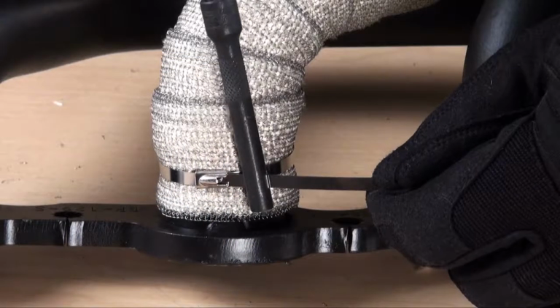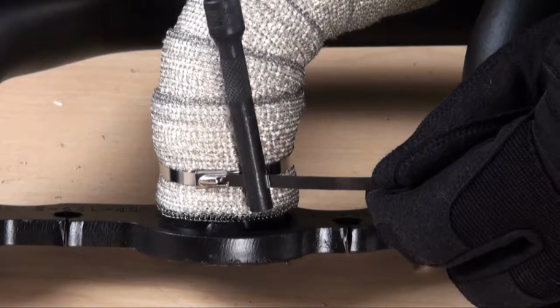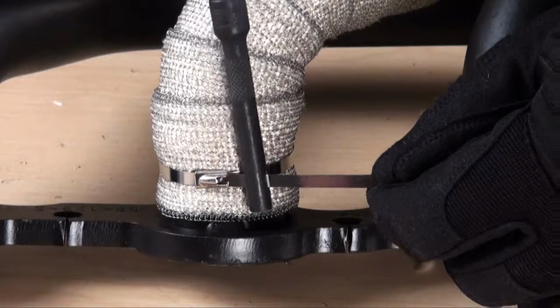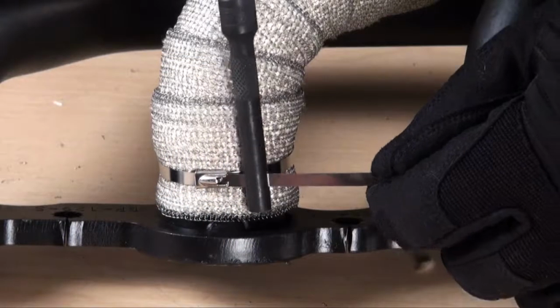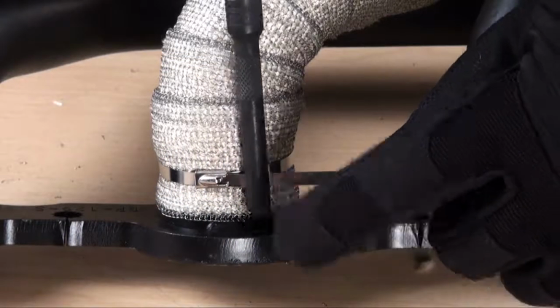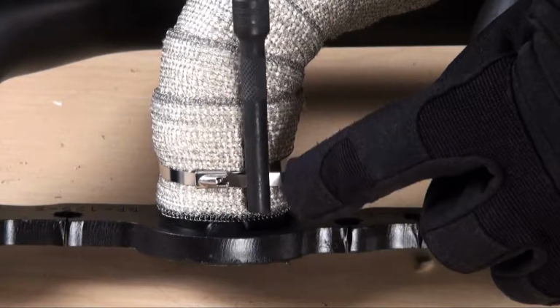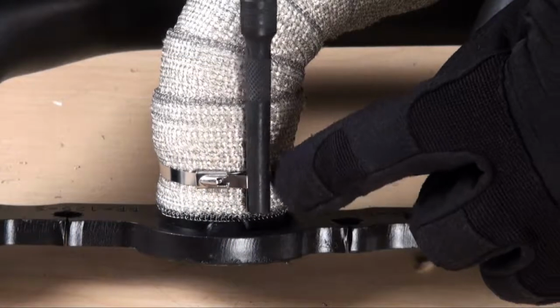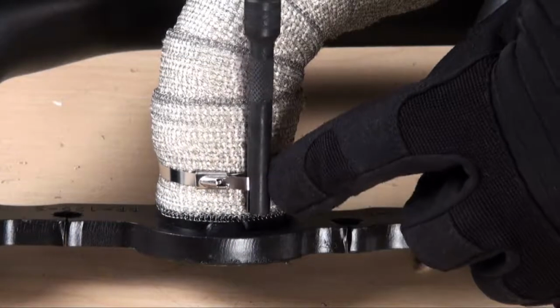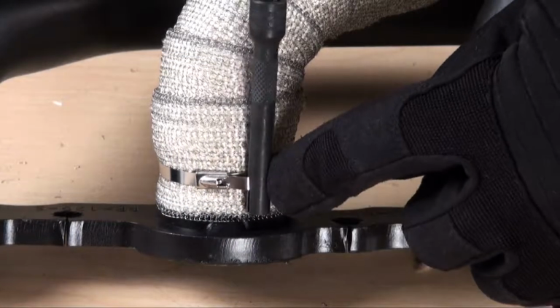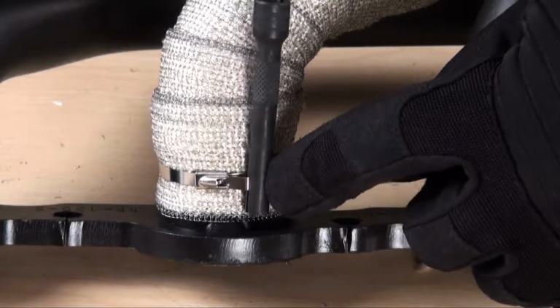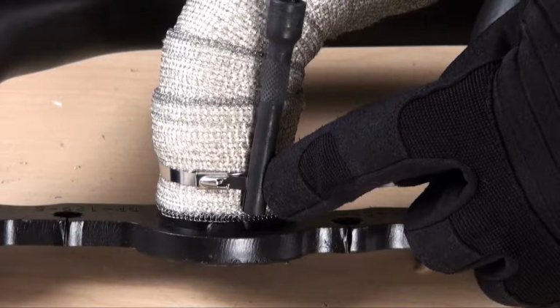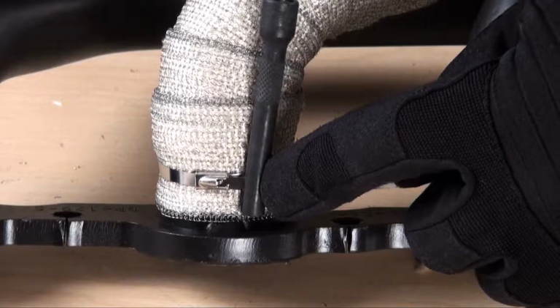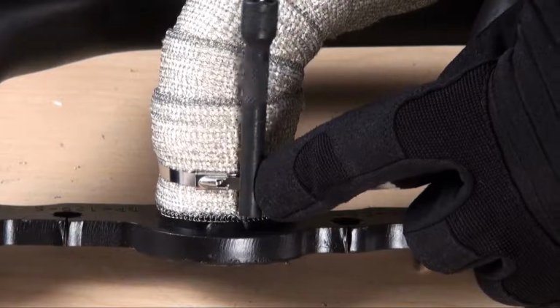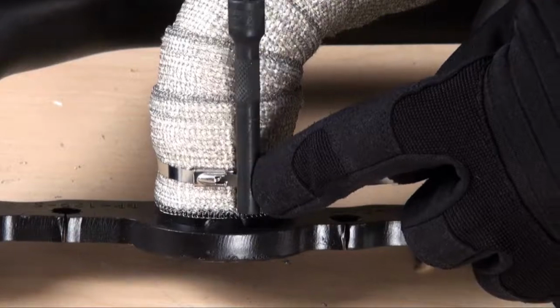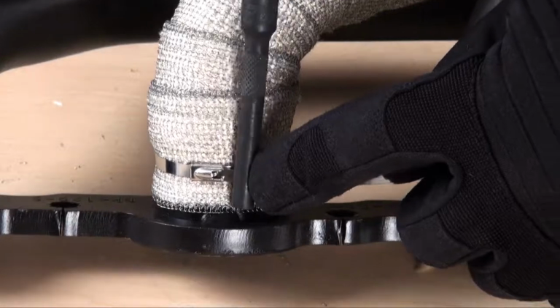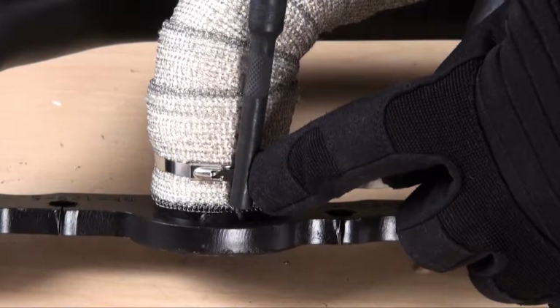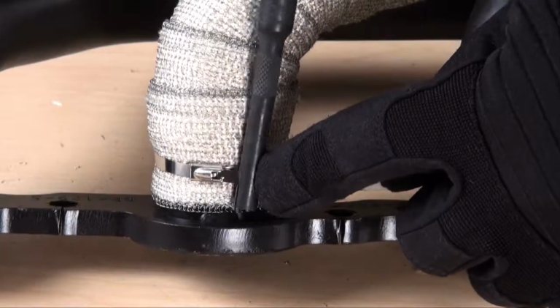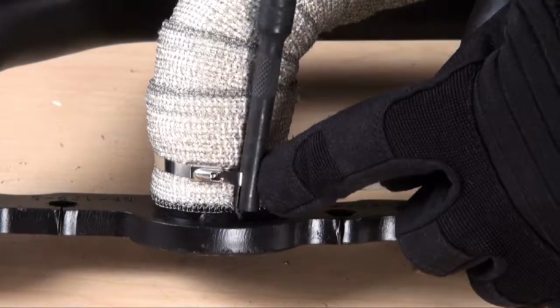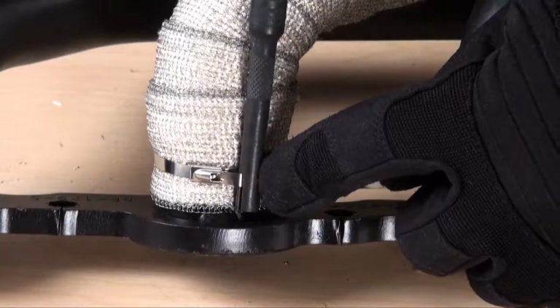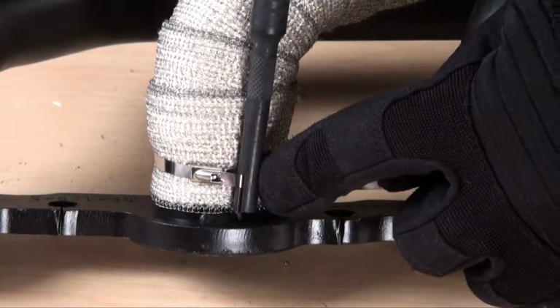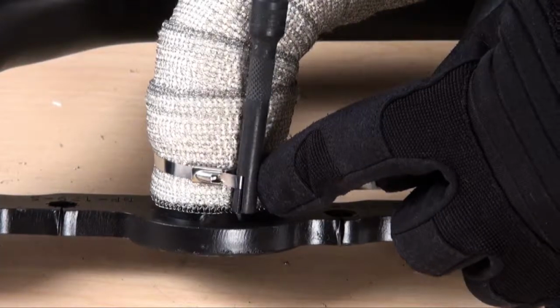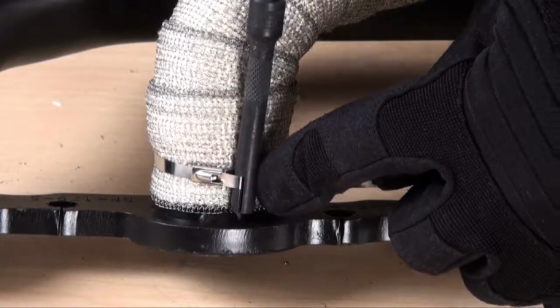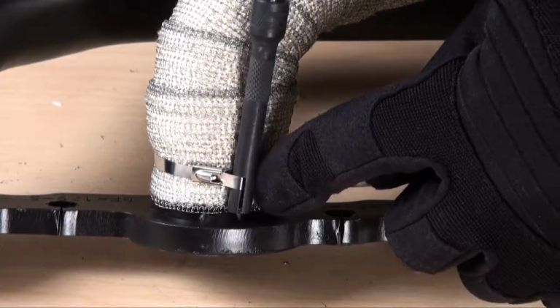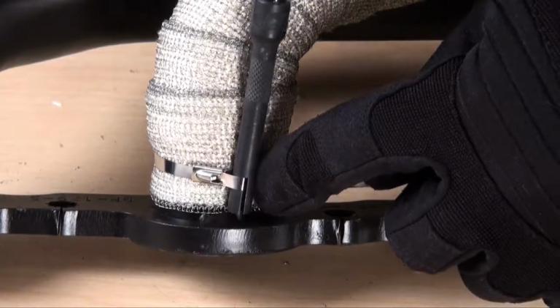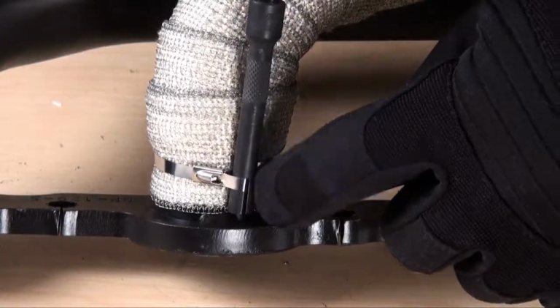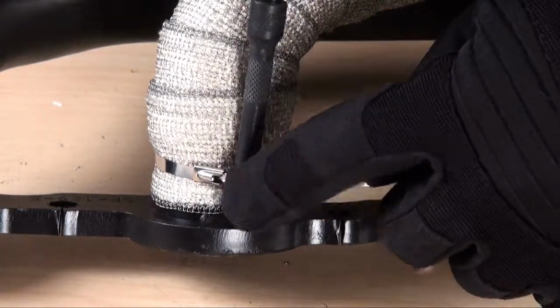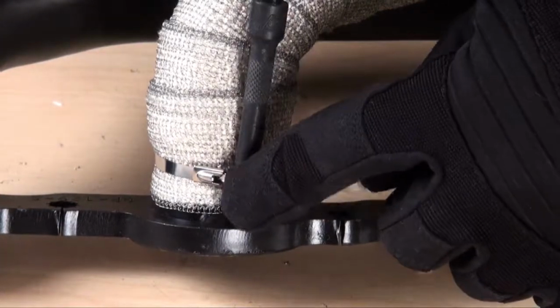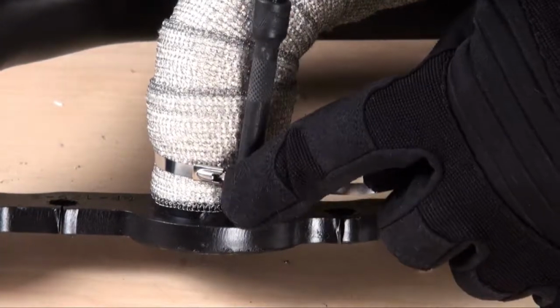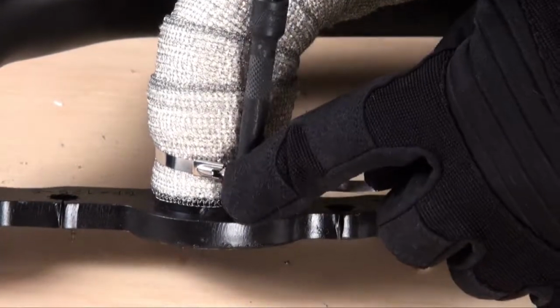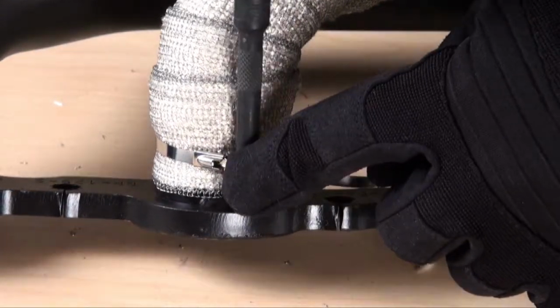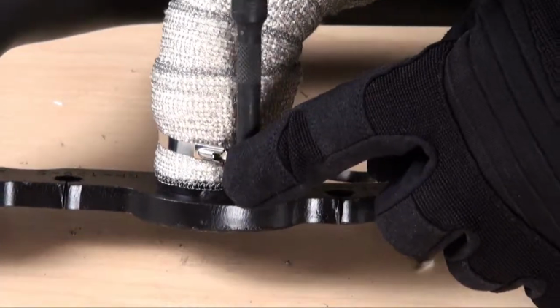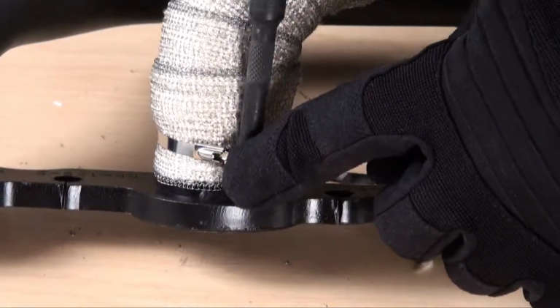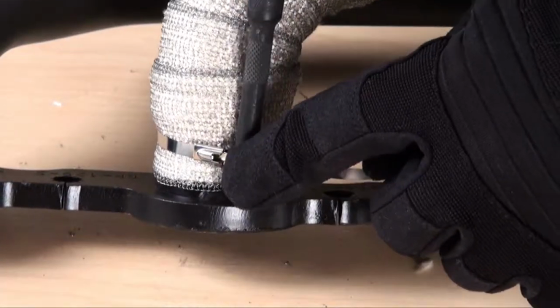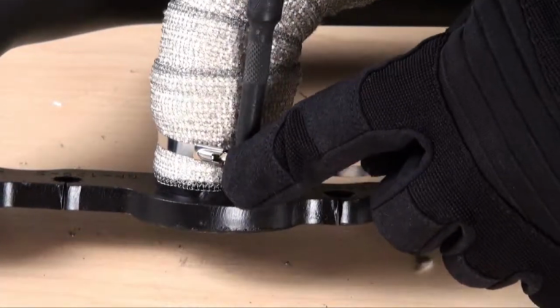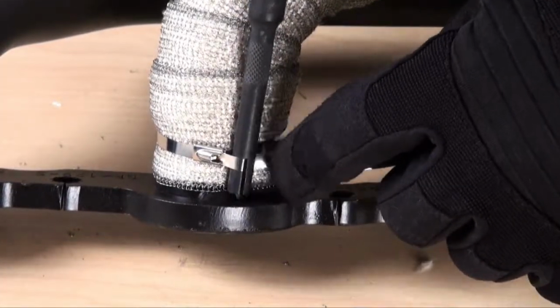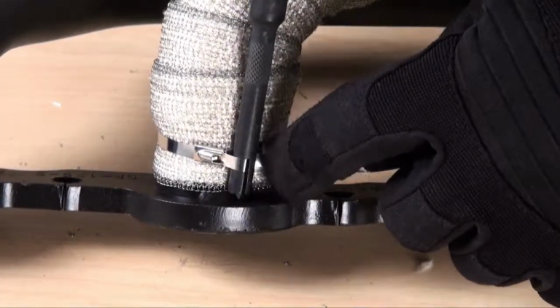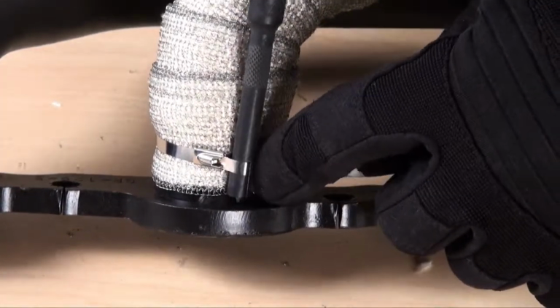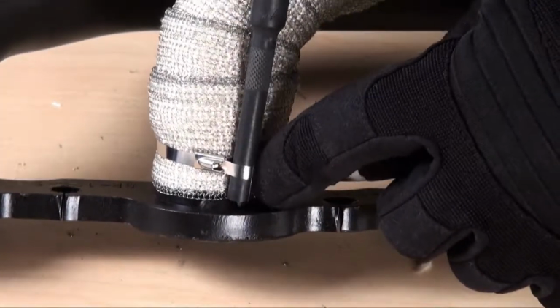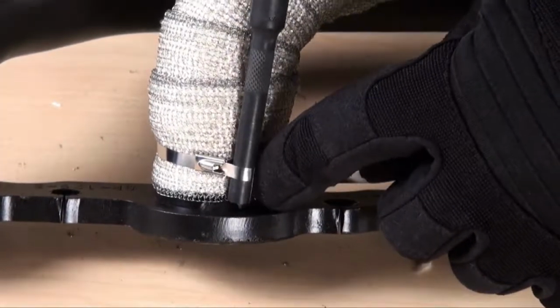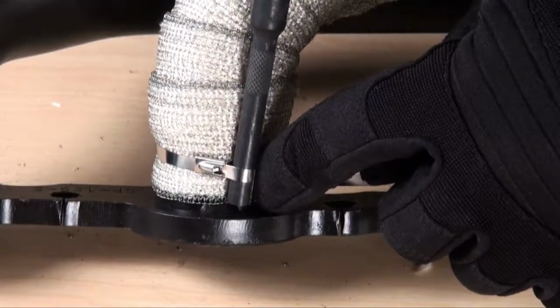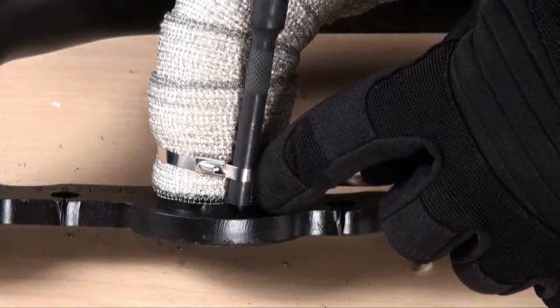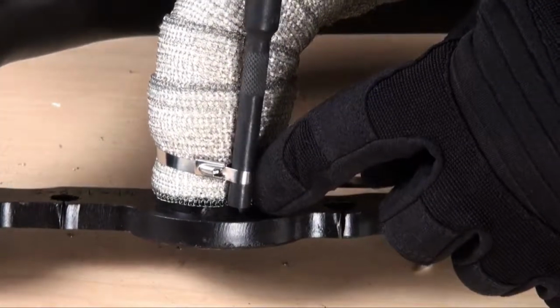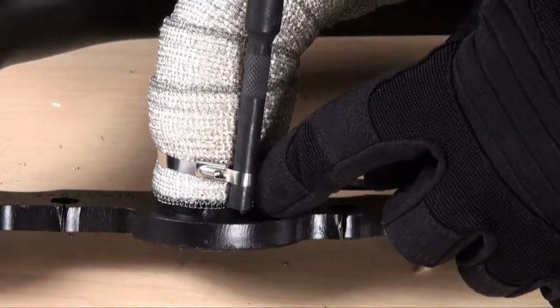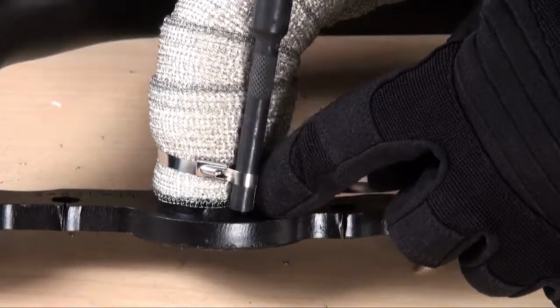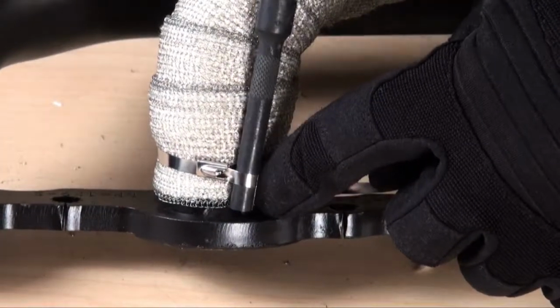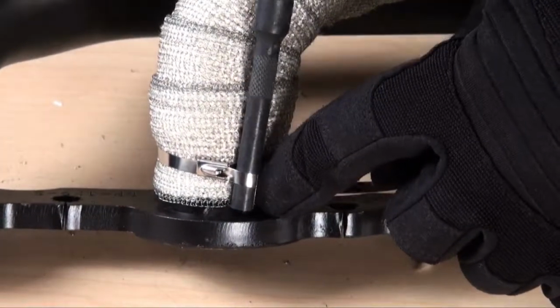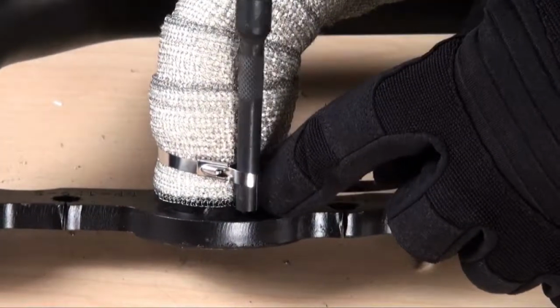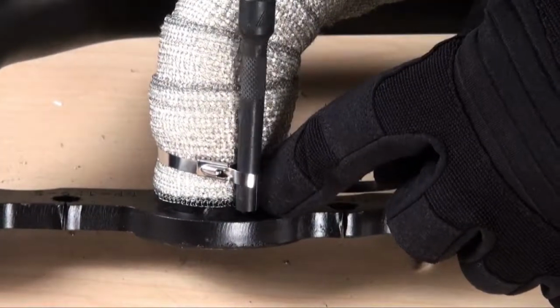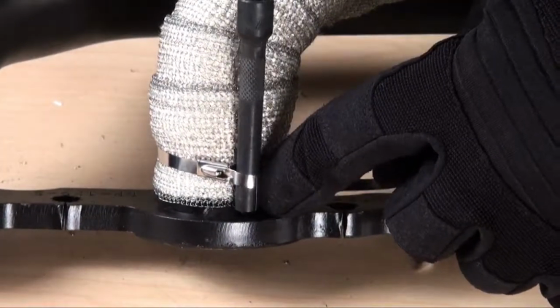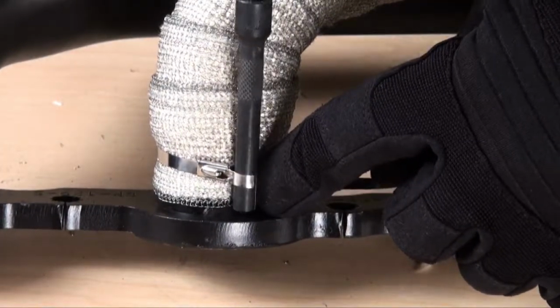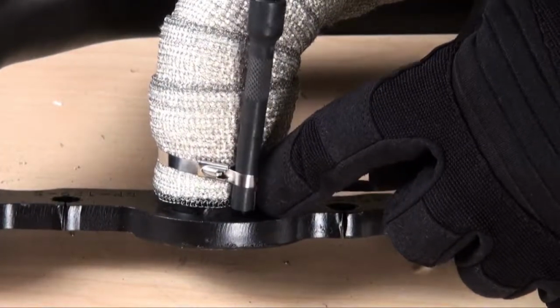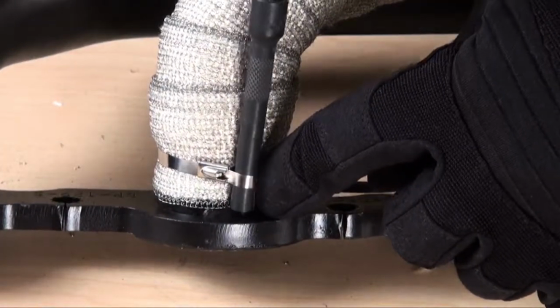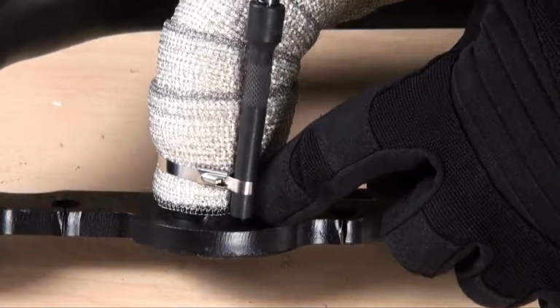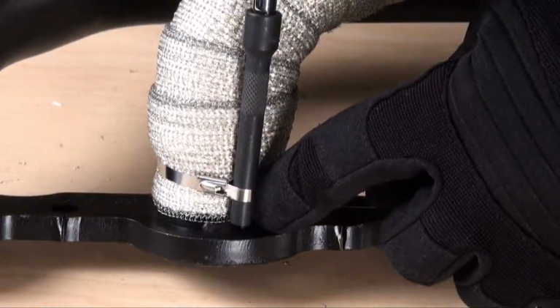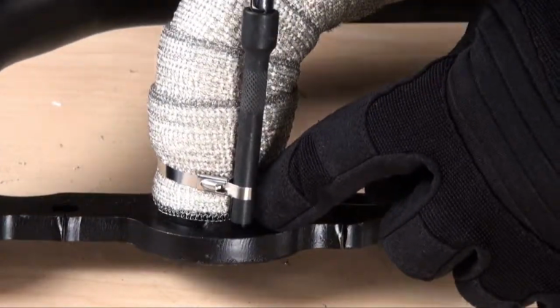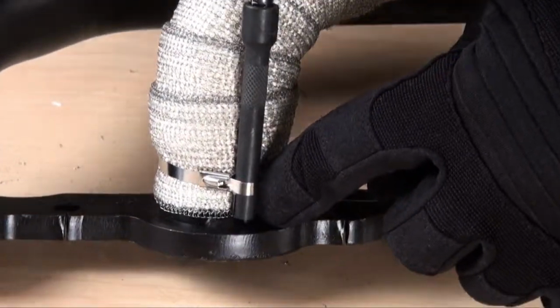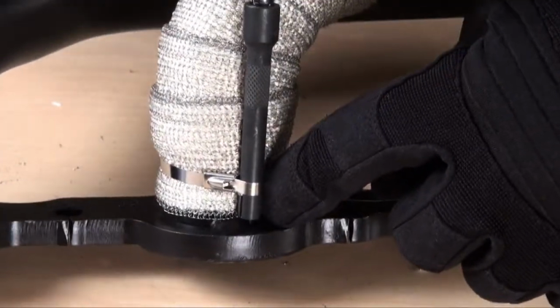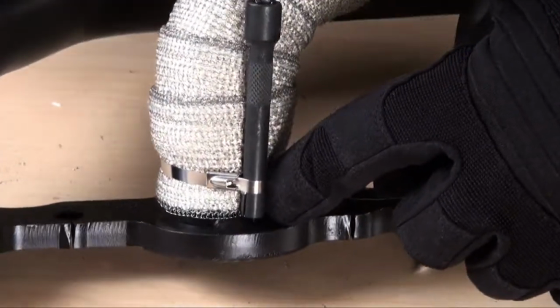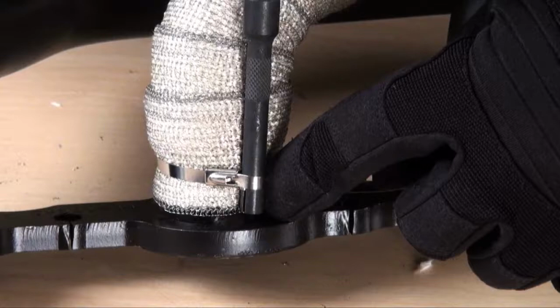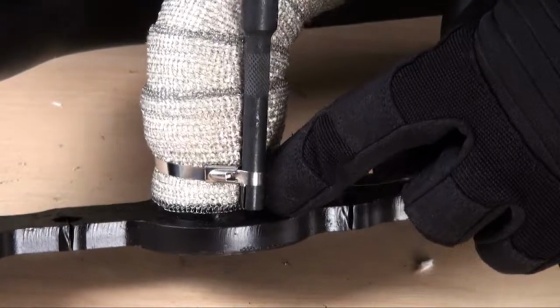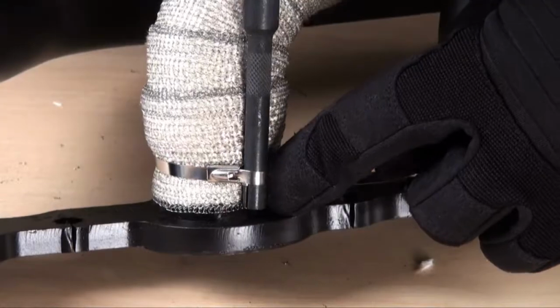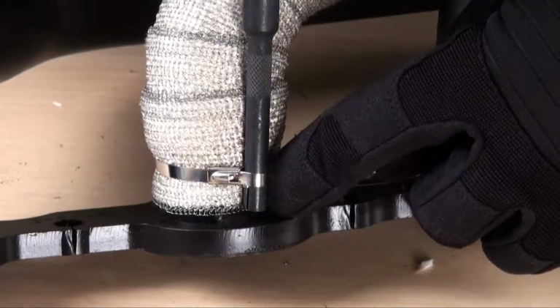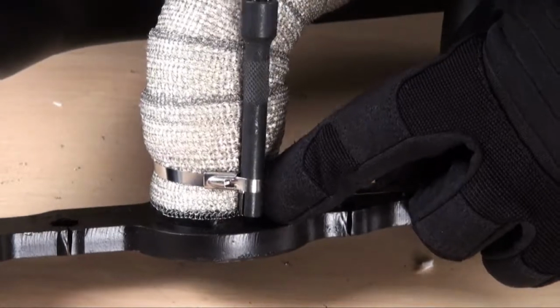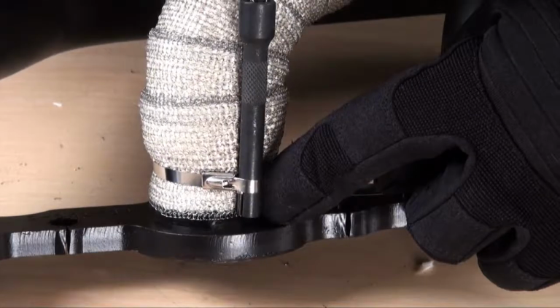DEI has developed an effective tool to tighten stainless steel locking ties. Slide the tool on the end of any quarter inch nut driver, engage the tie and twist.